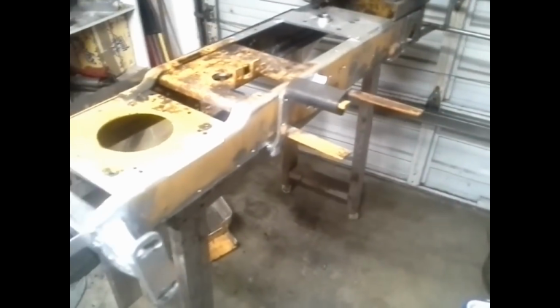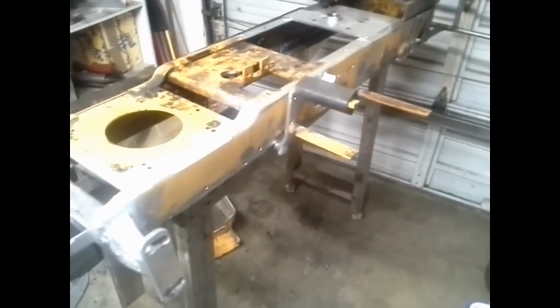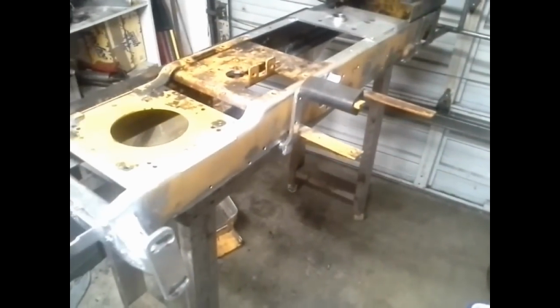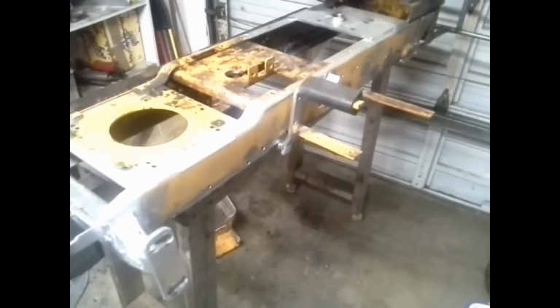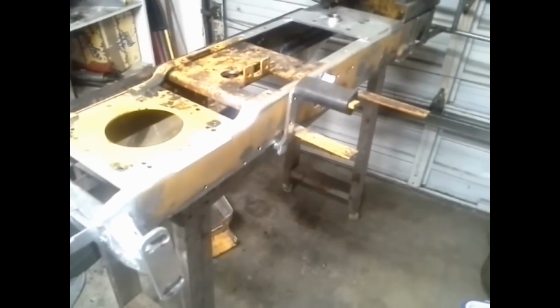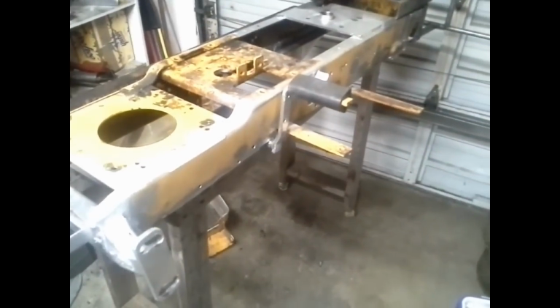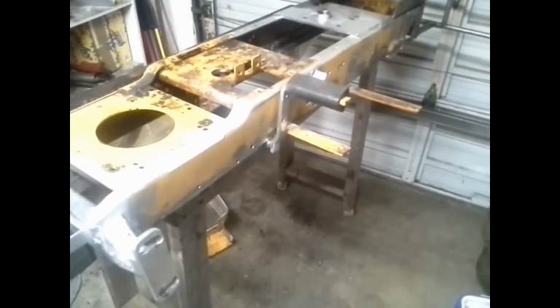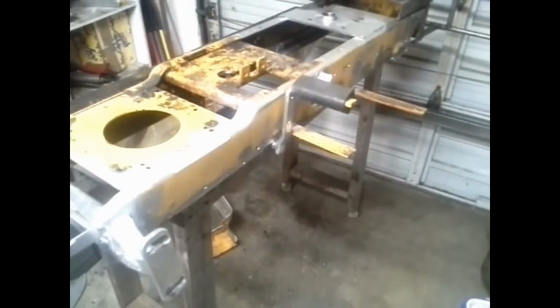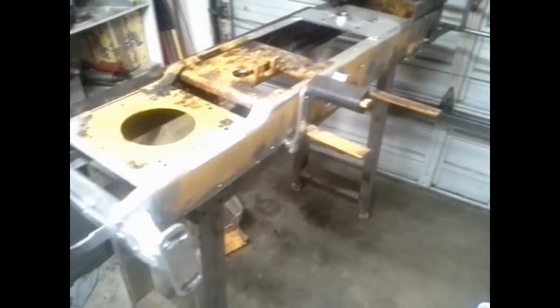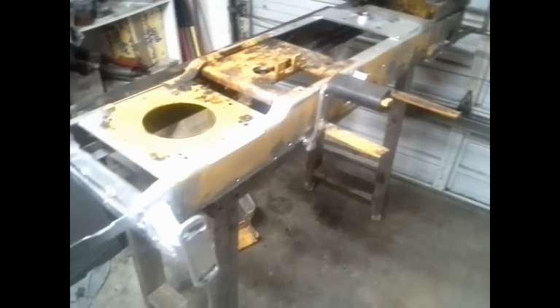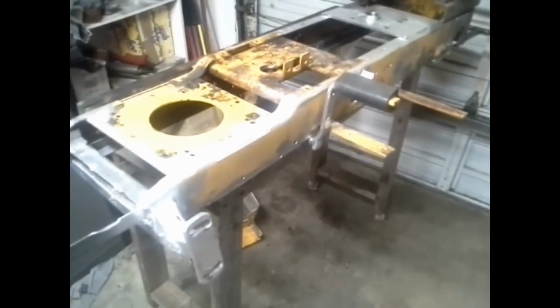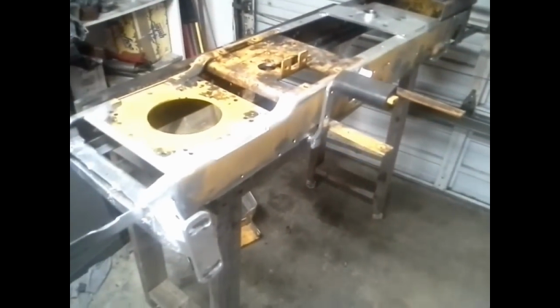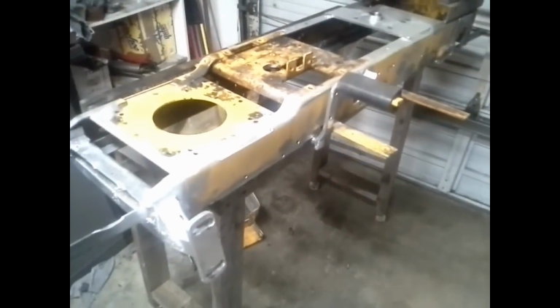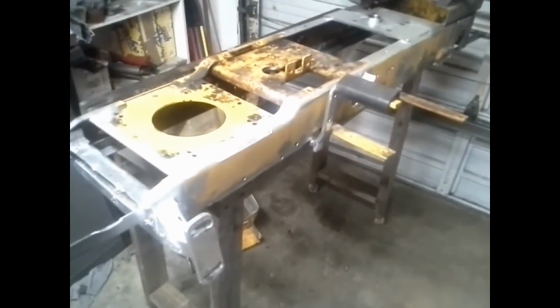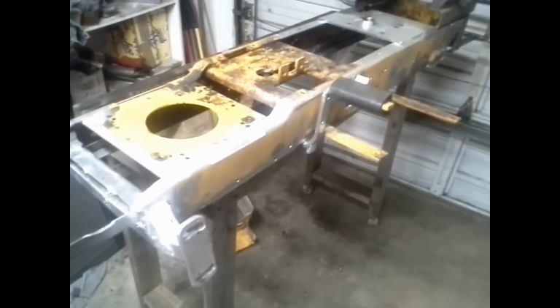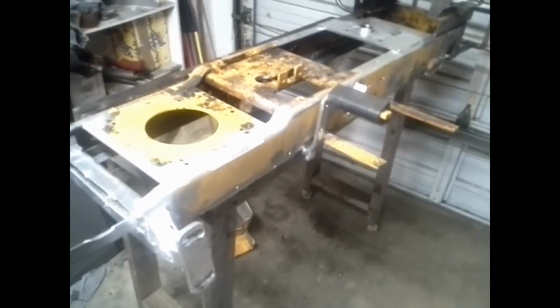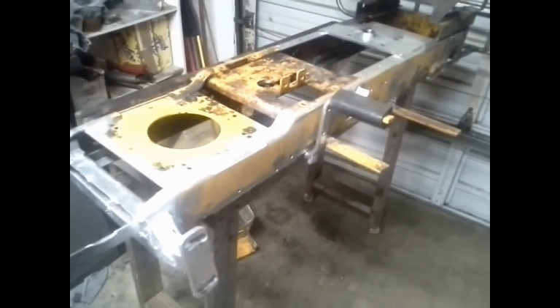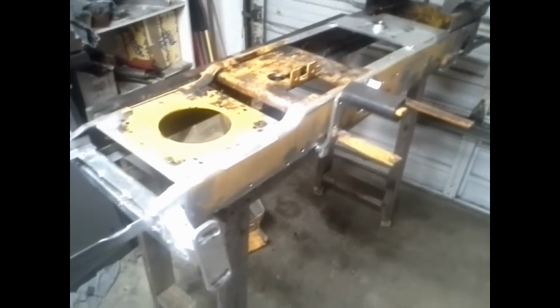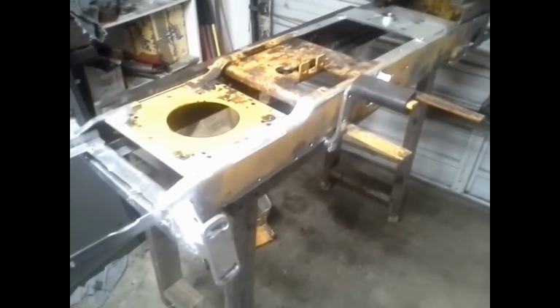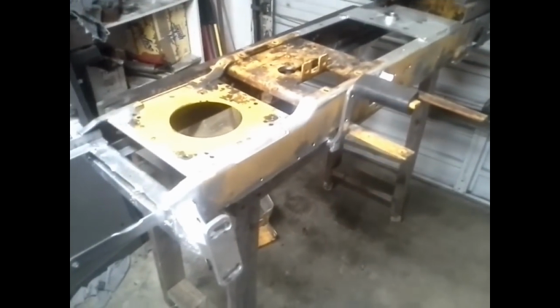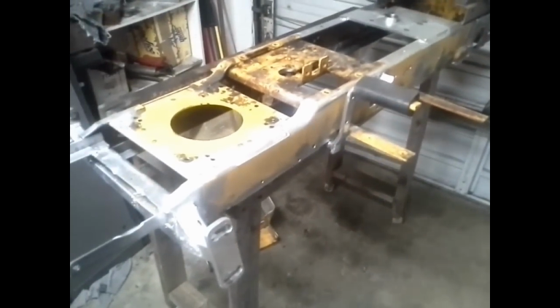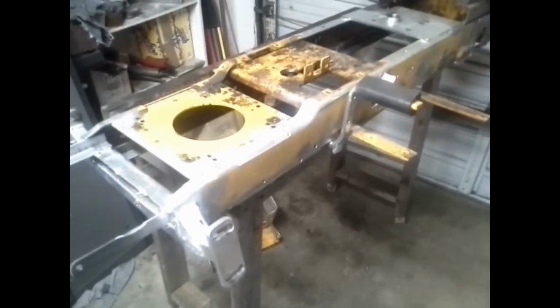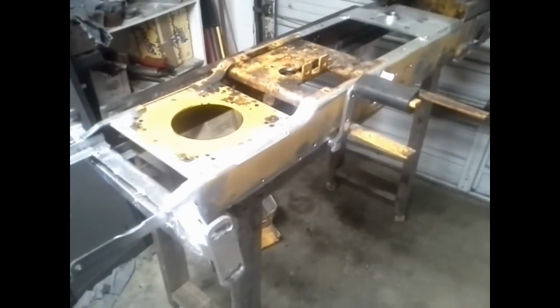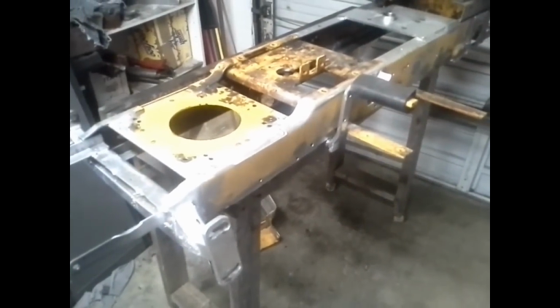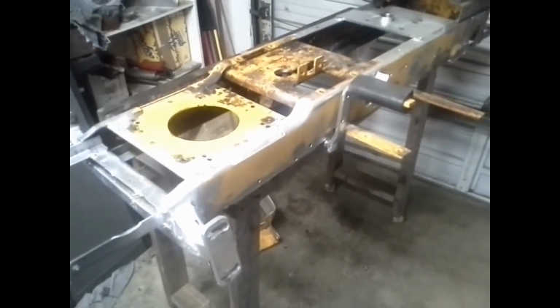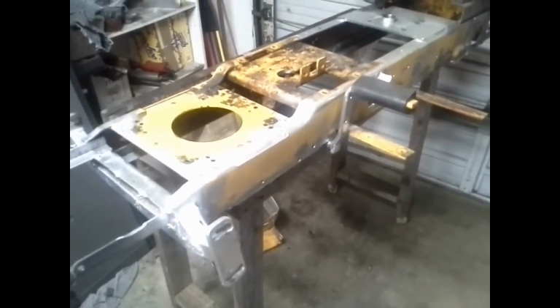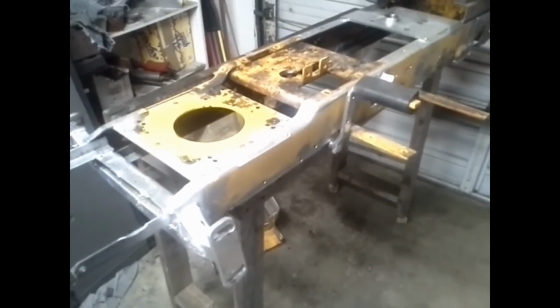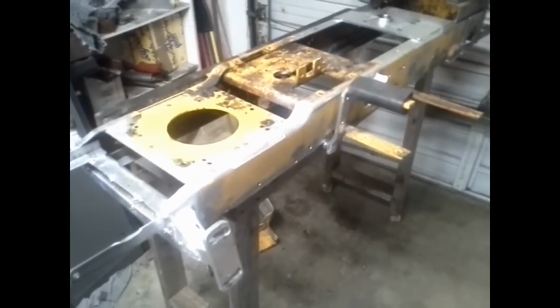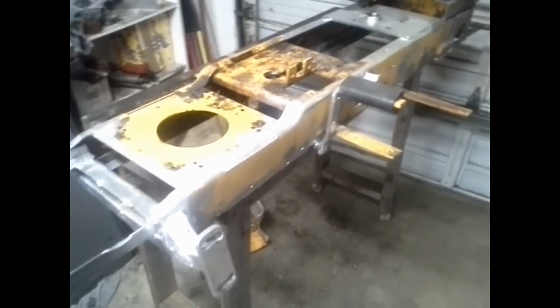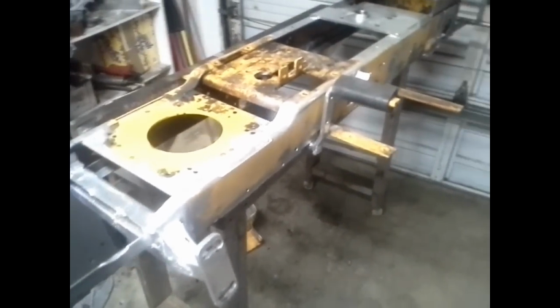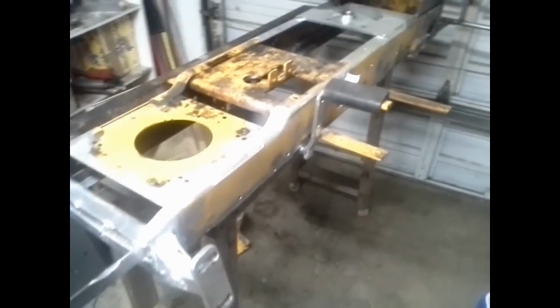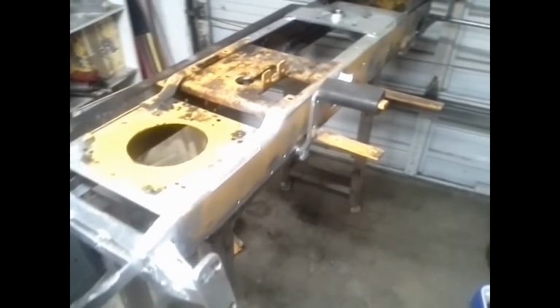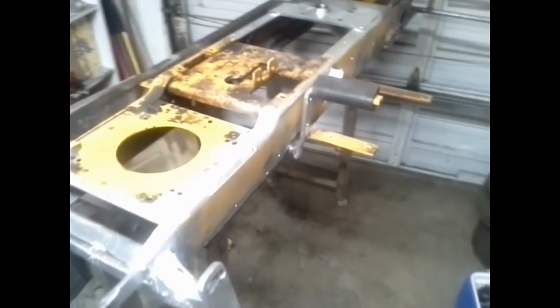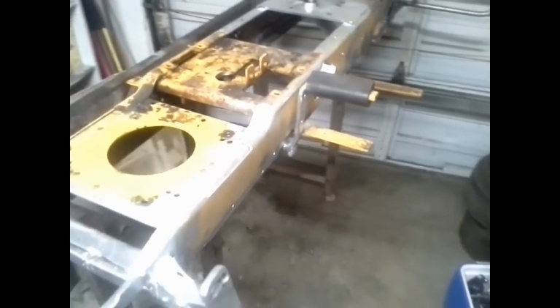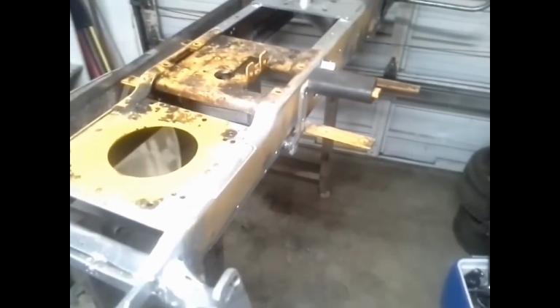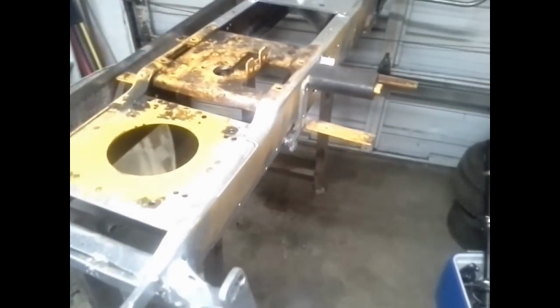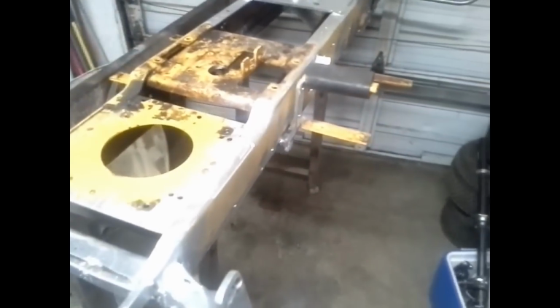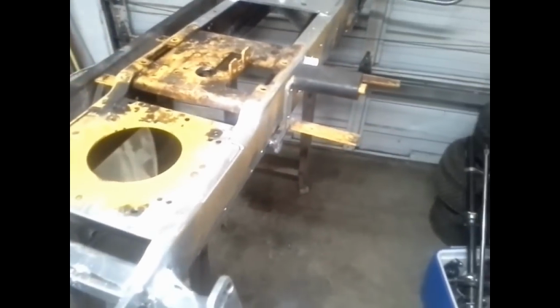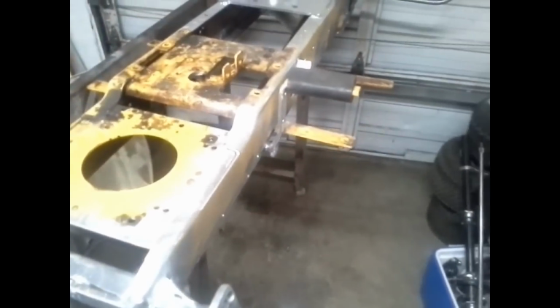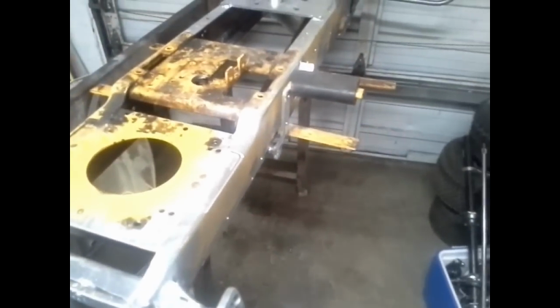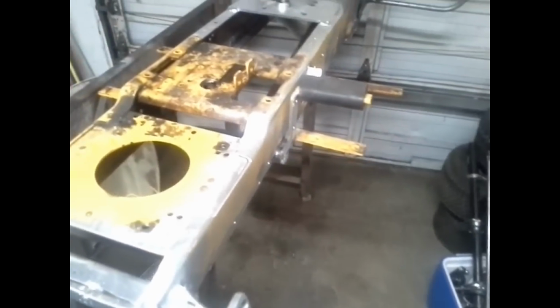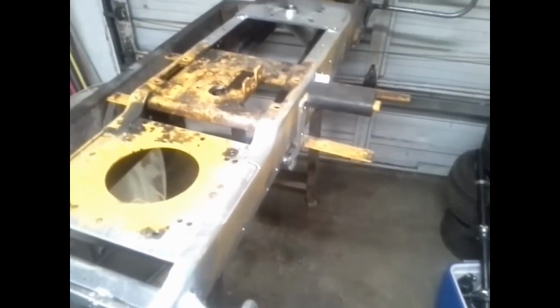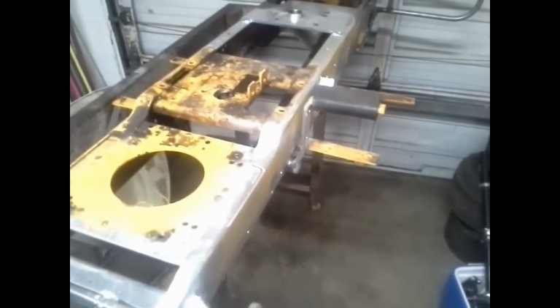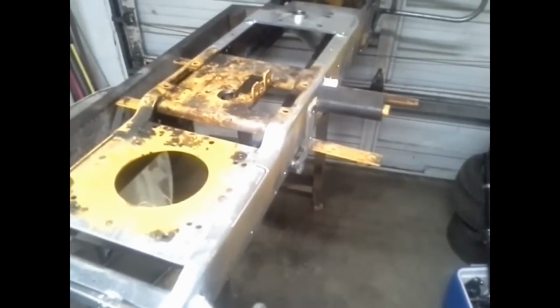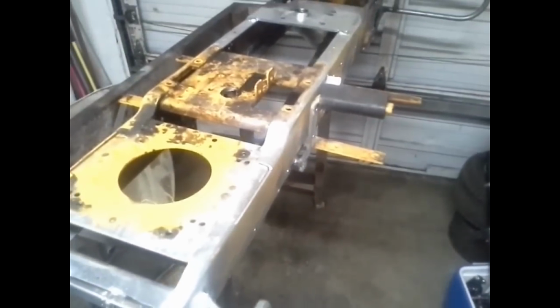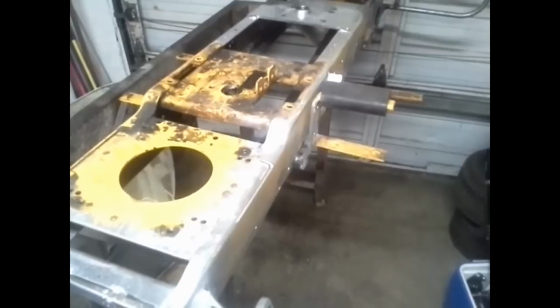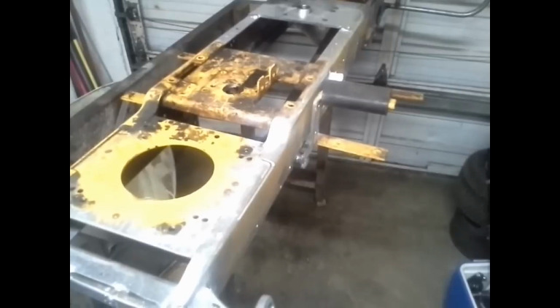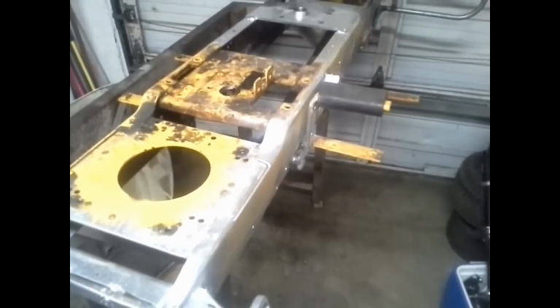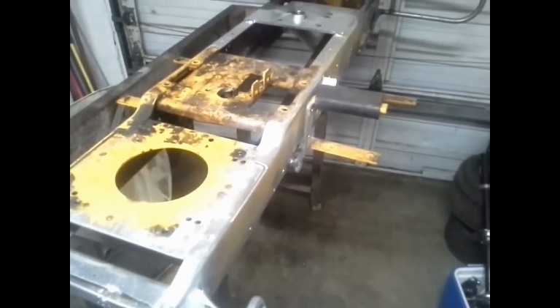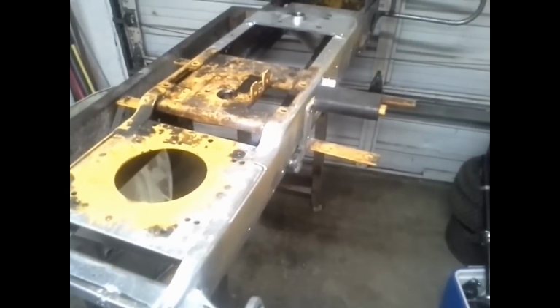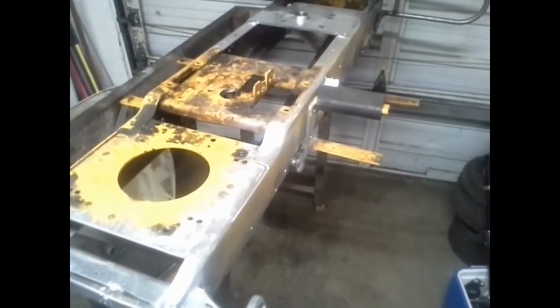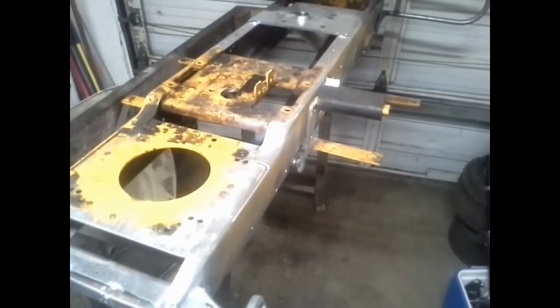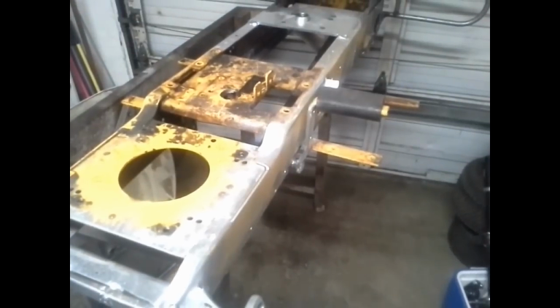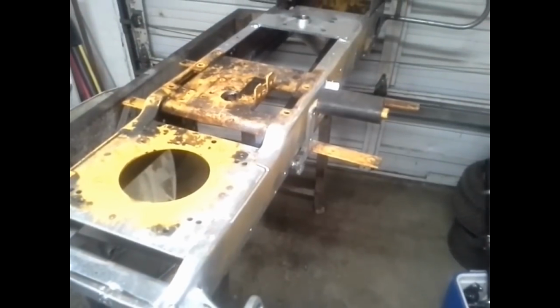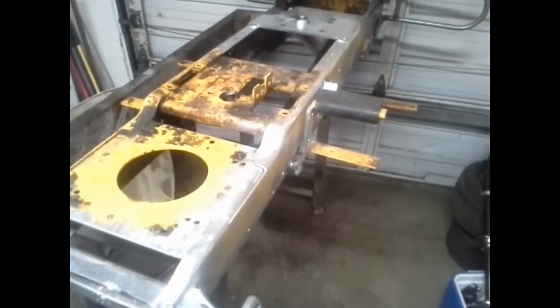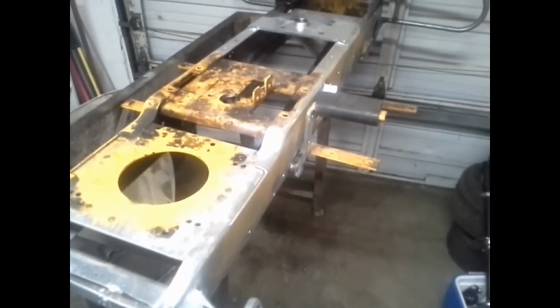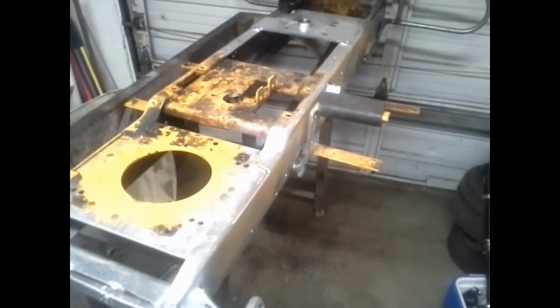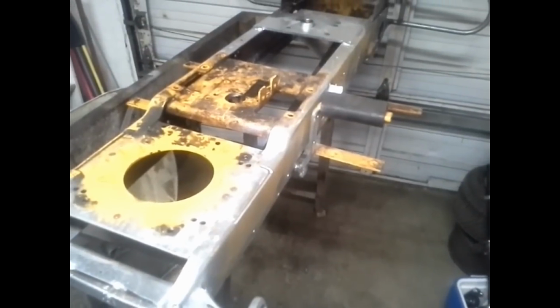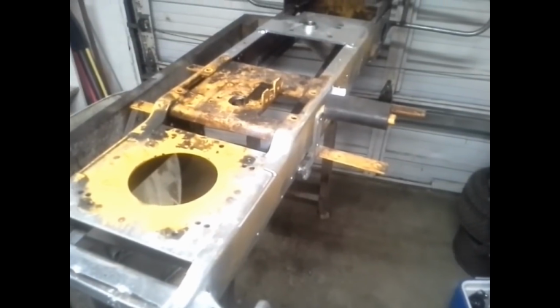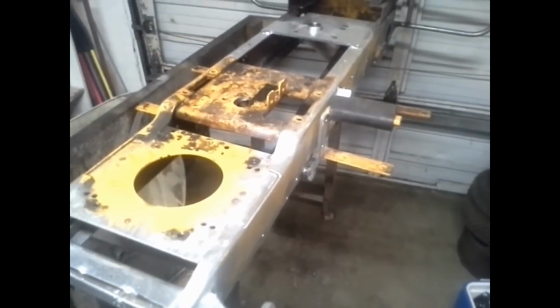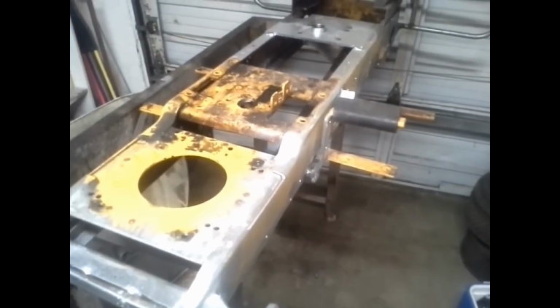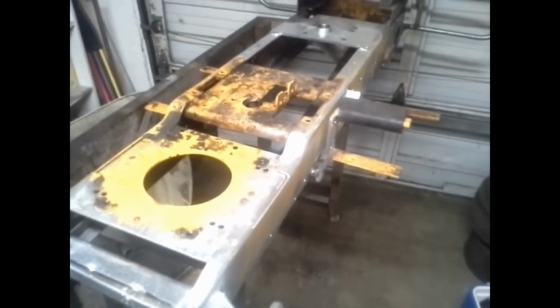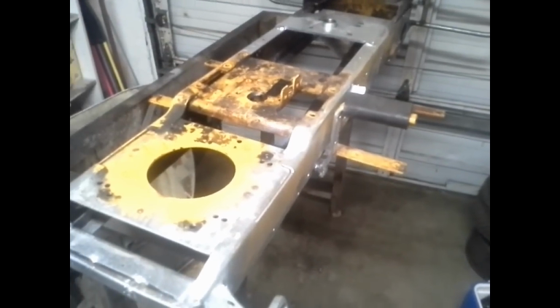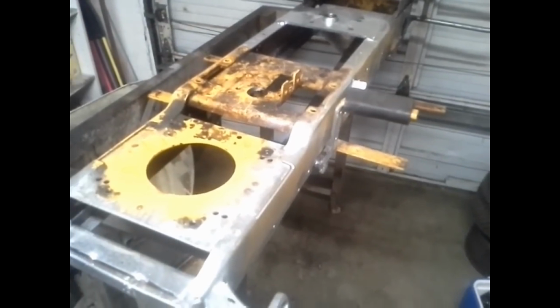That's it for this update — basically just torn it apart, ready for paint. Once the chassis is back together we'll start throwing parts on it, then we can start working on putting the motor on it. That's all, thanks for watching.